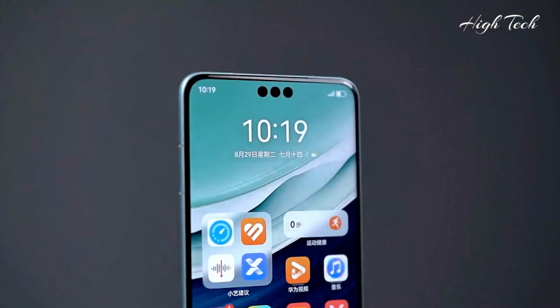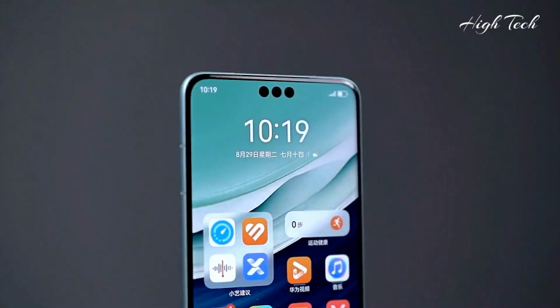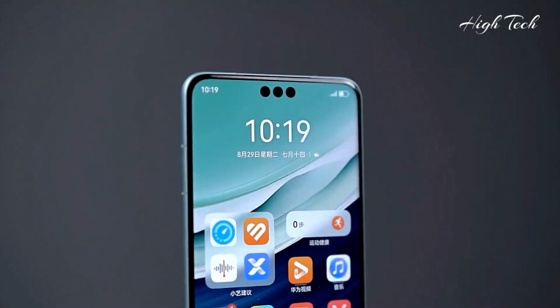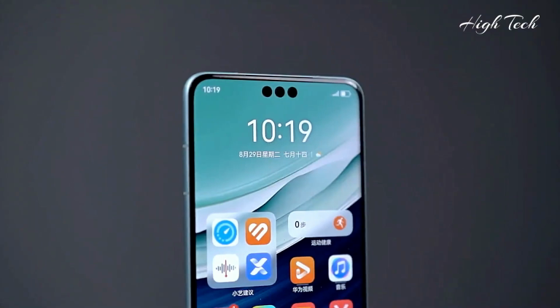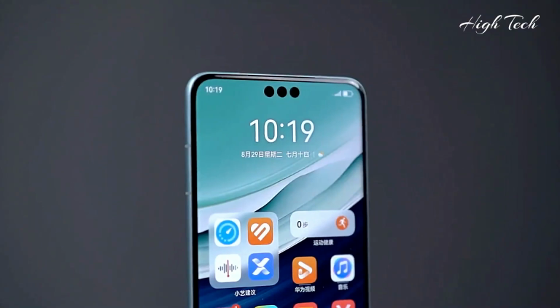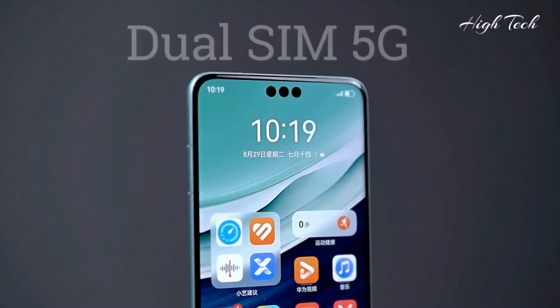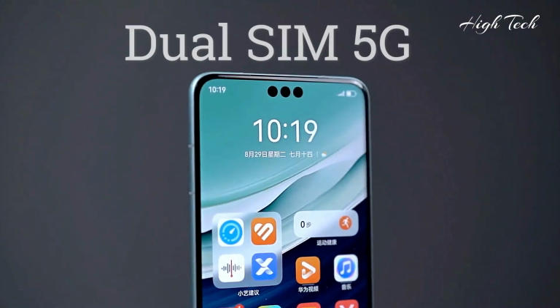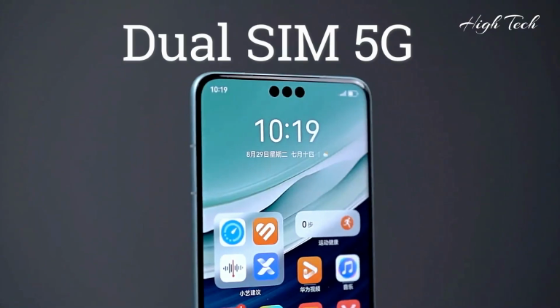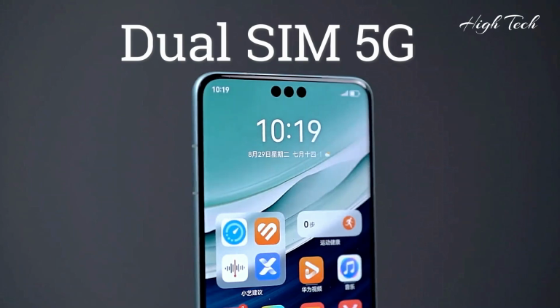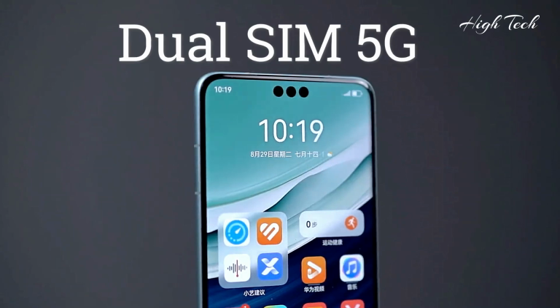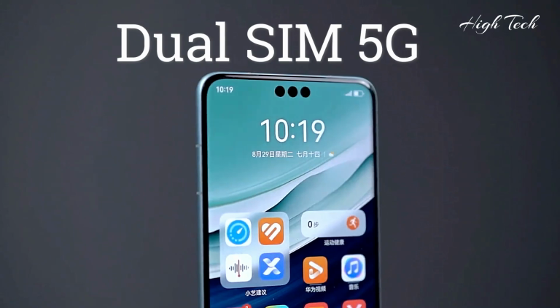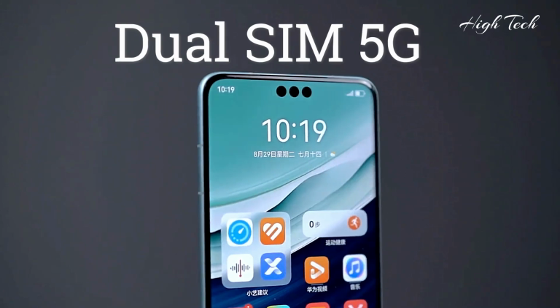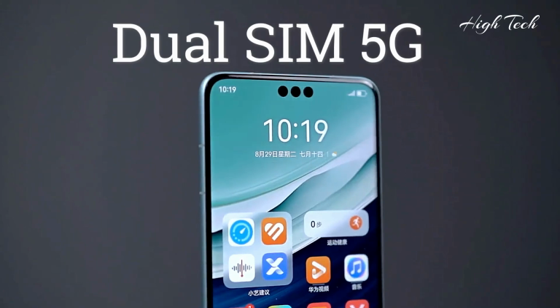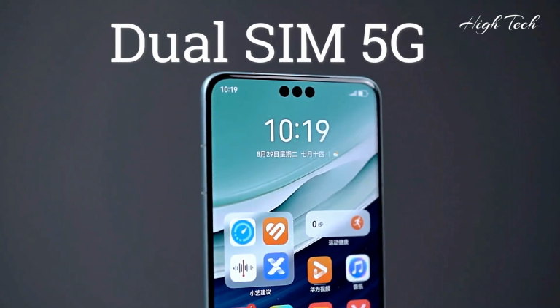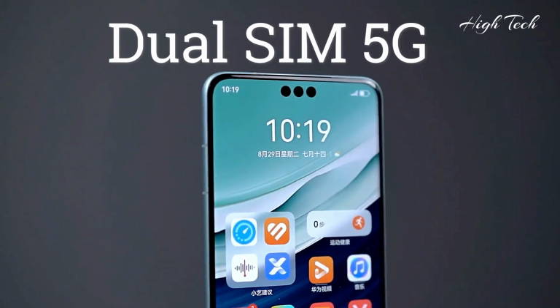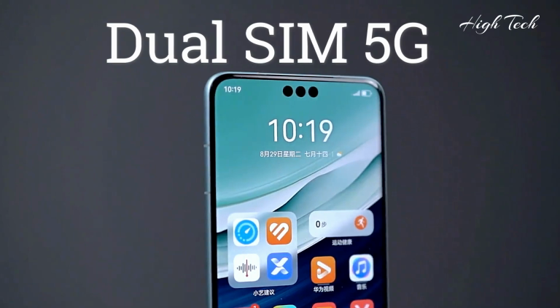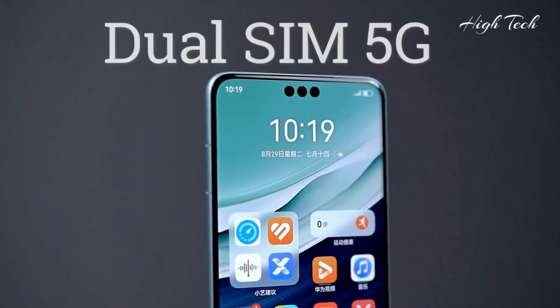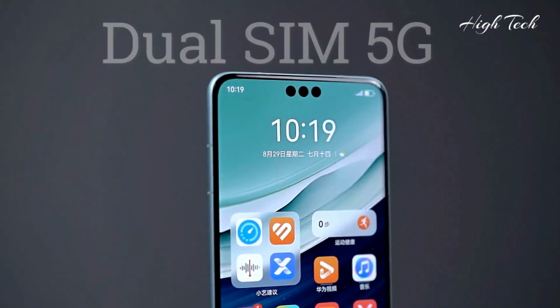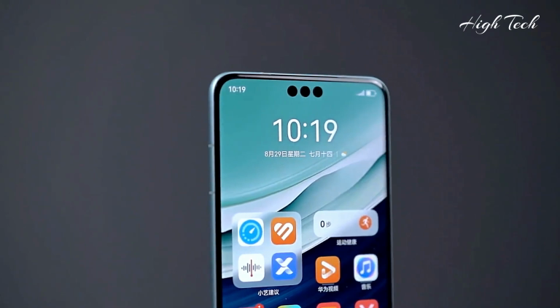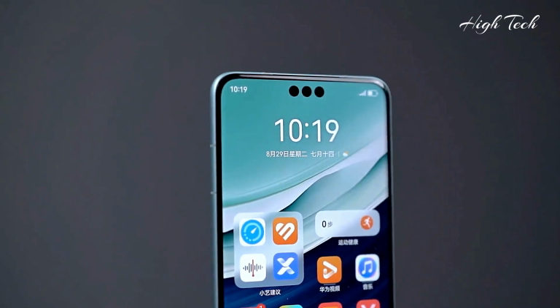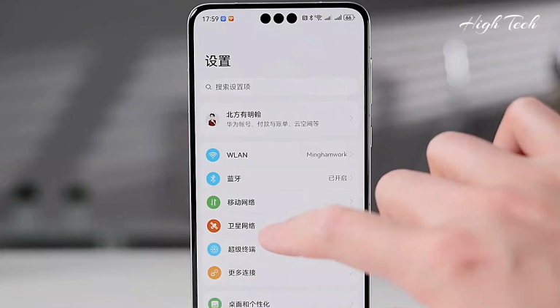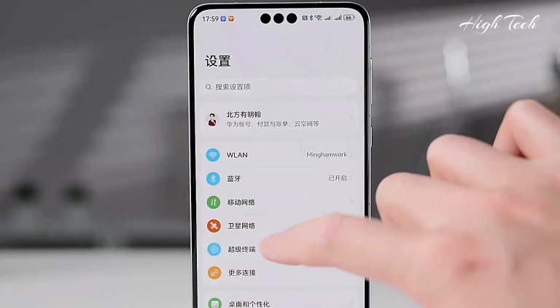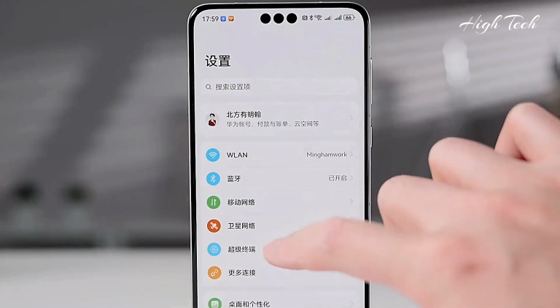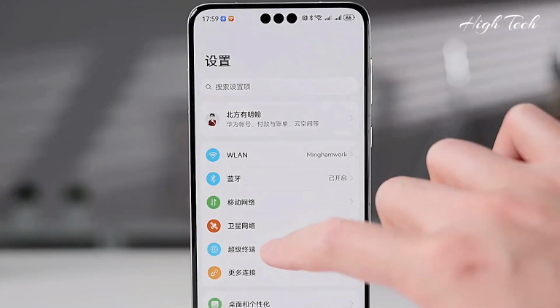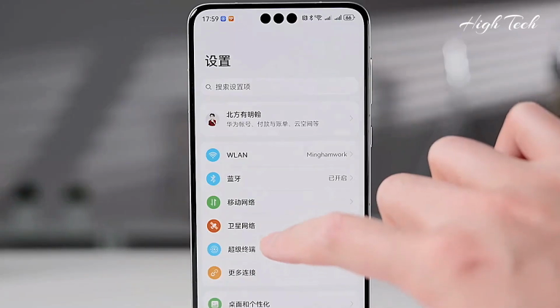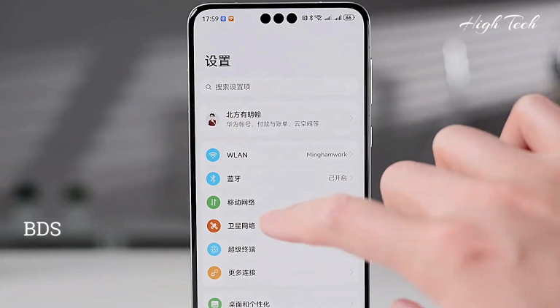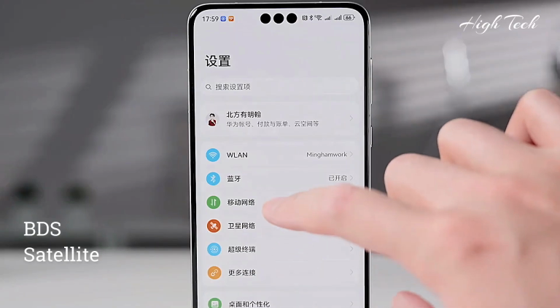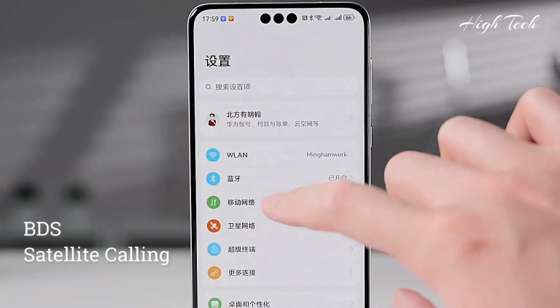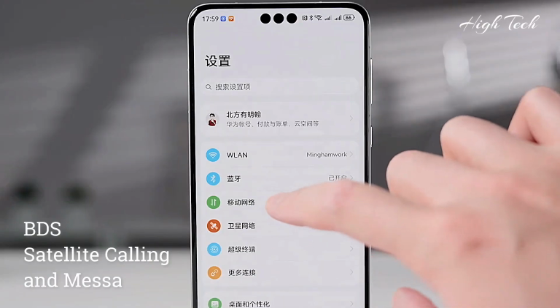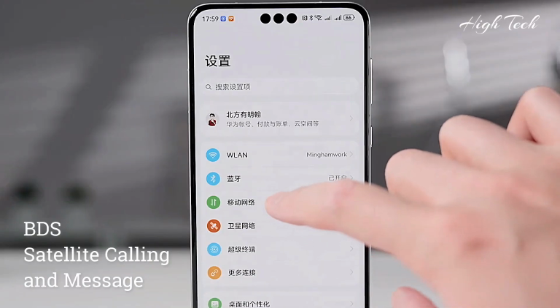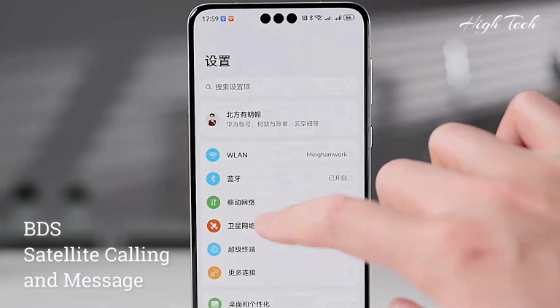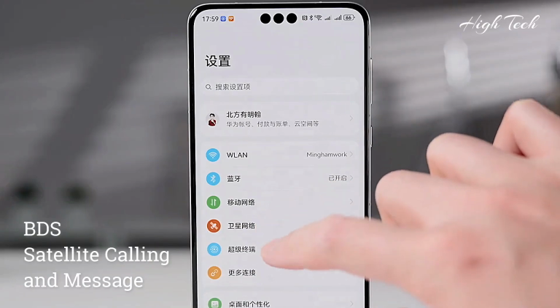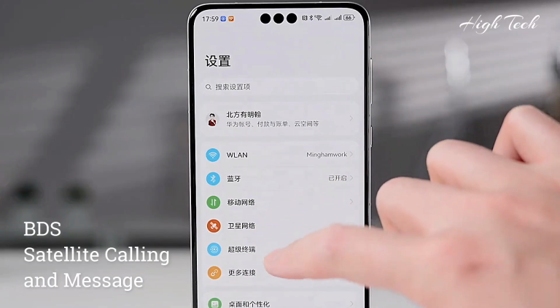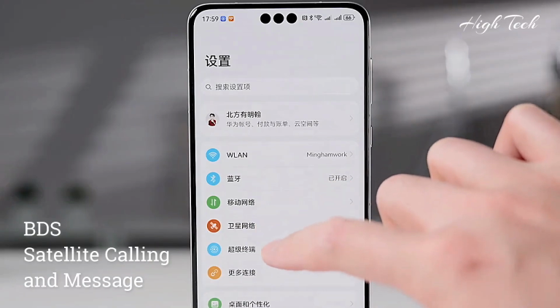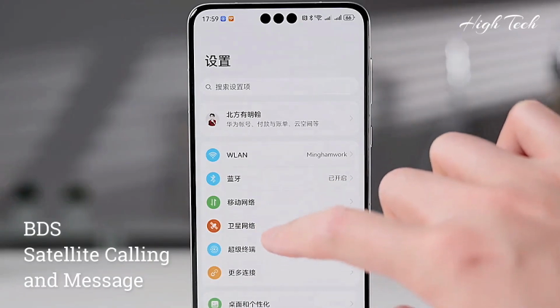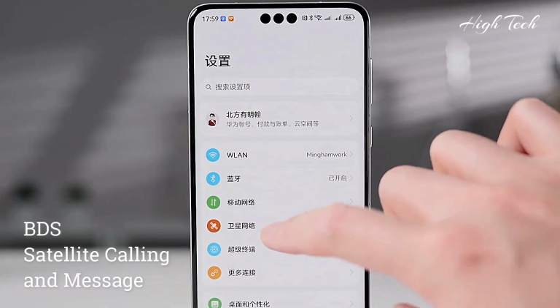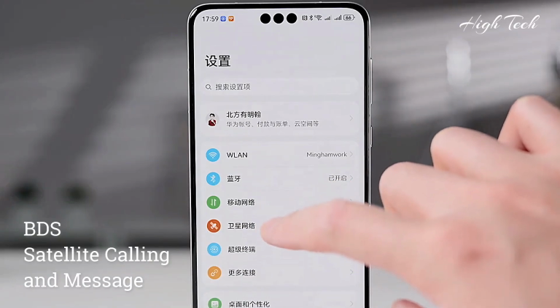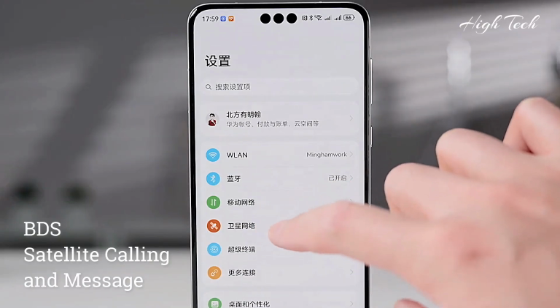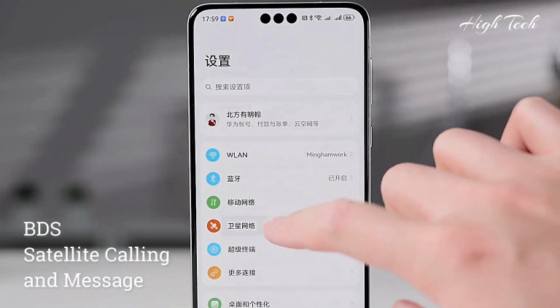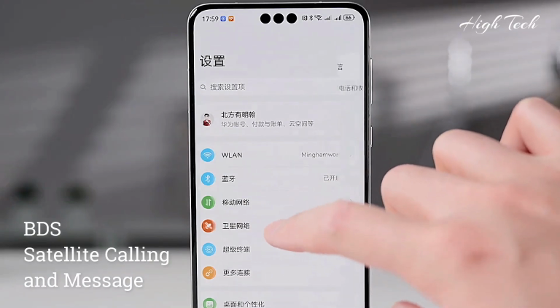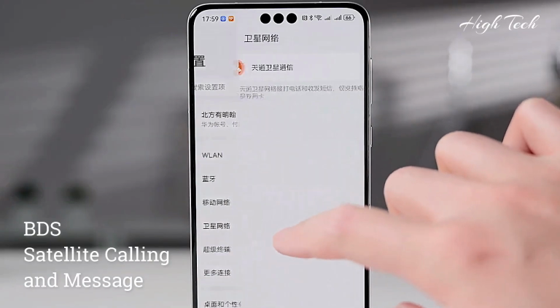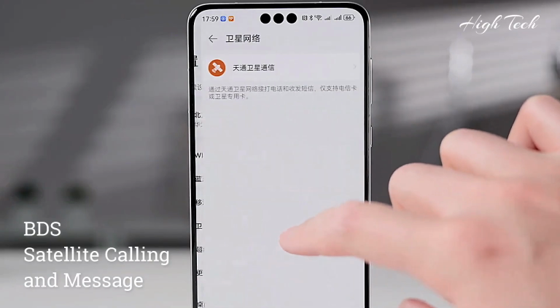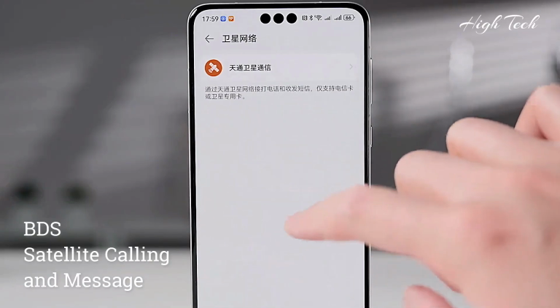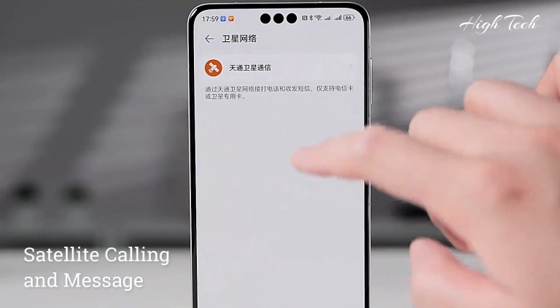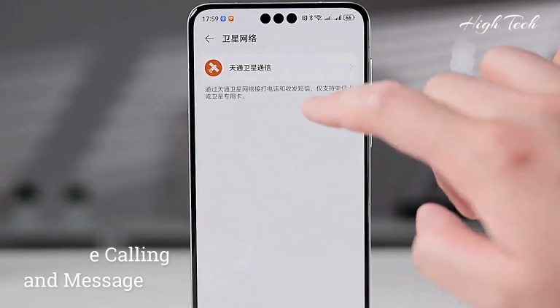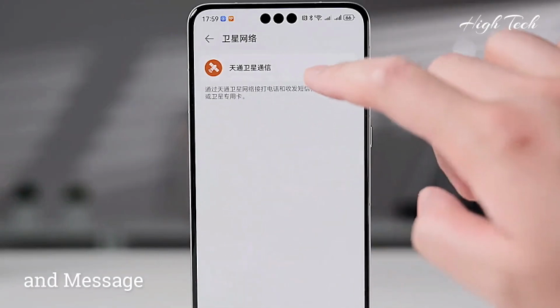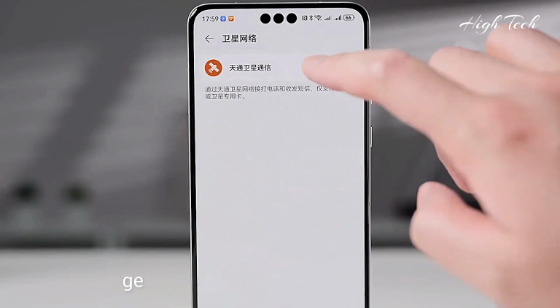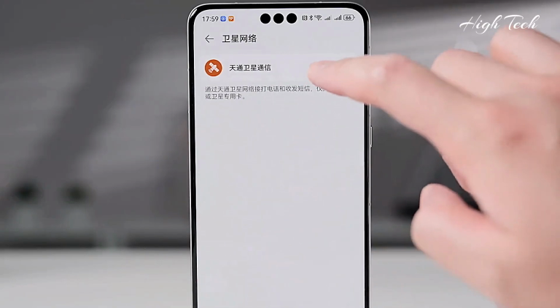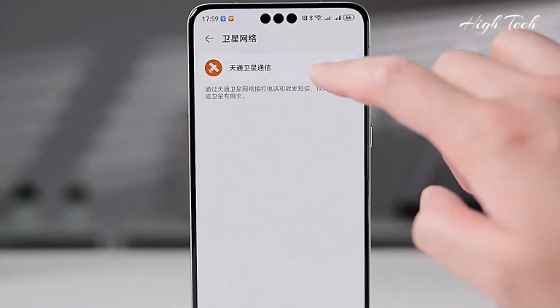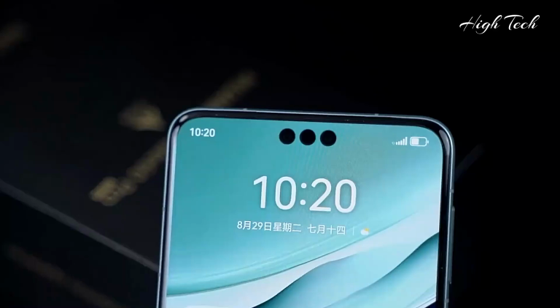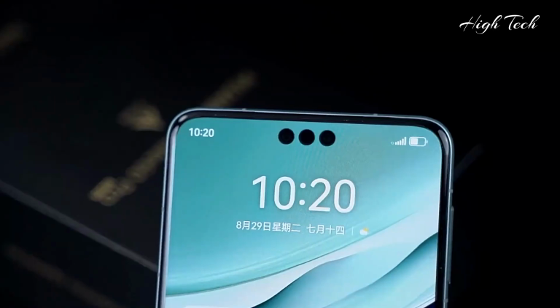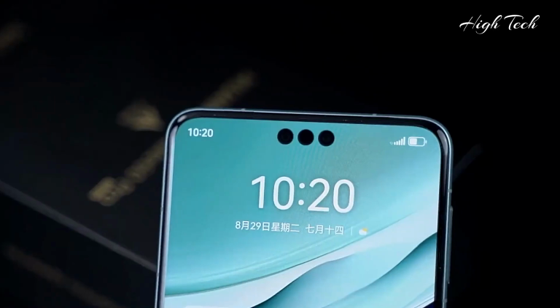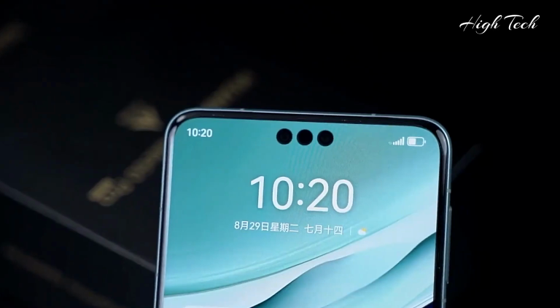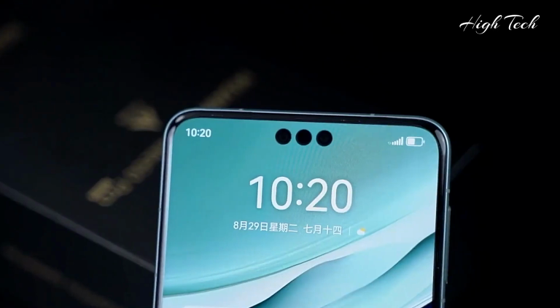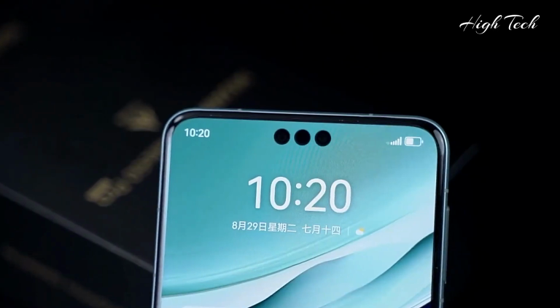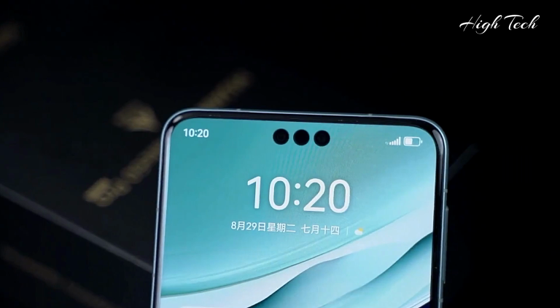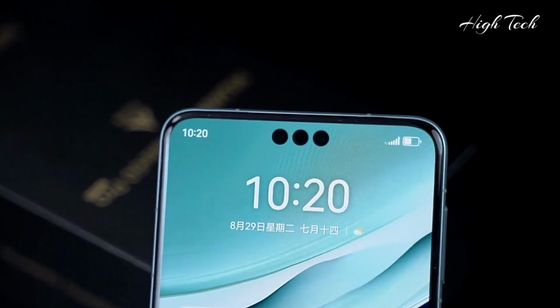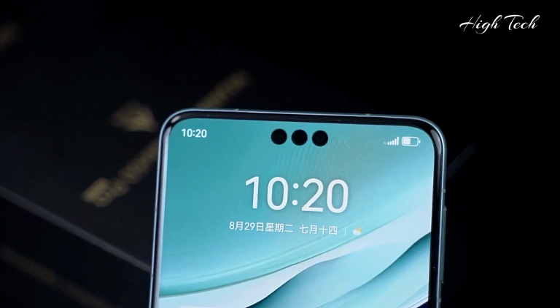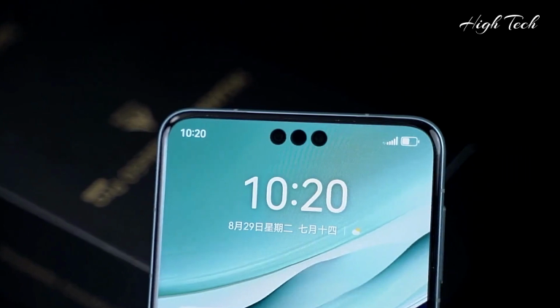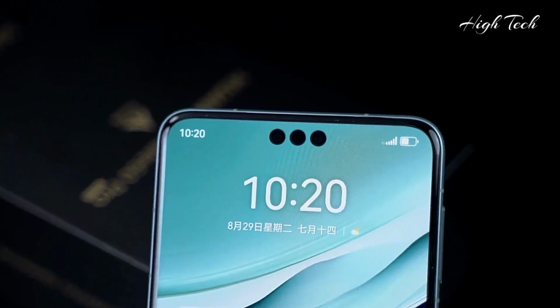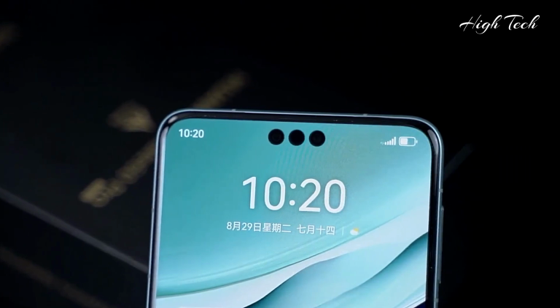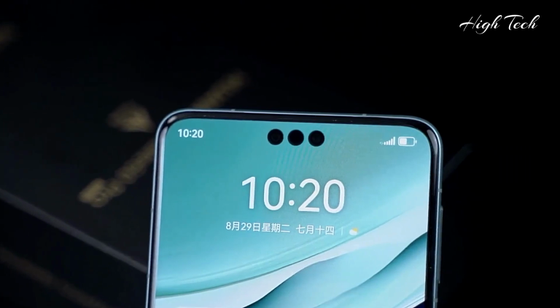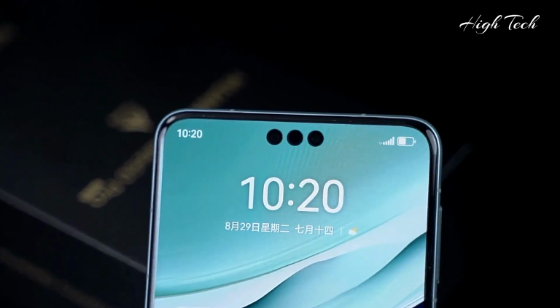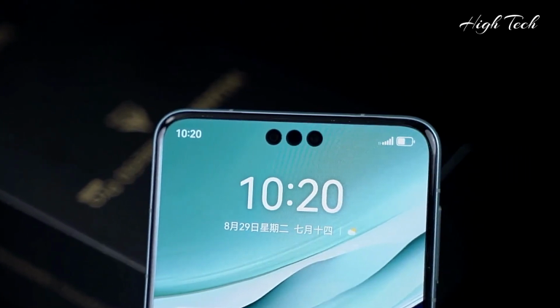Dual SIM, 5G, satellite calling — across the mountains and seas, connected to the sky.